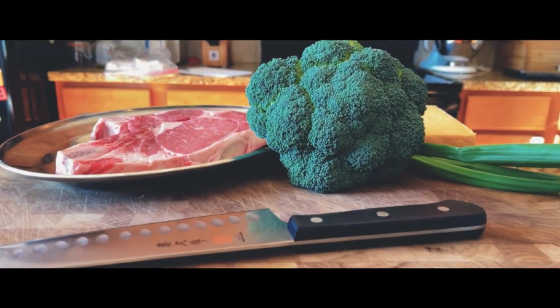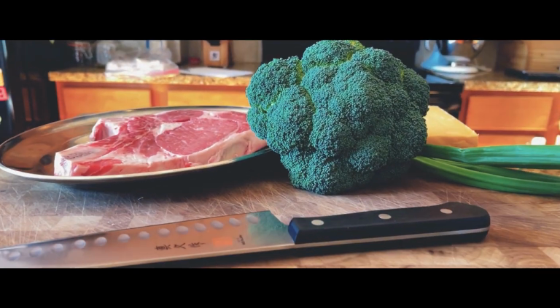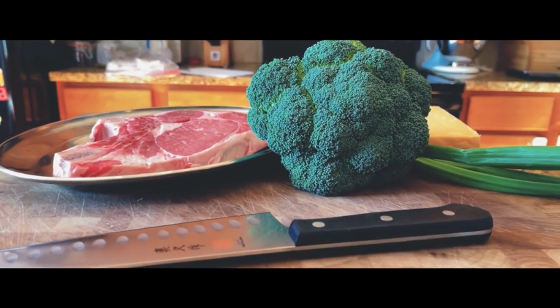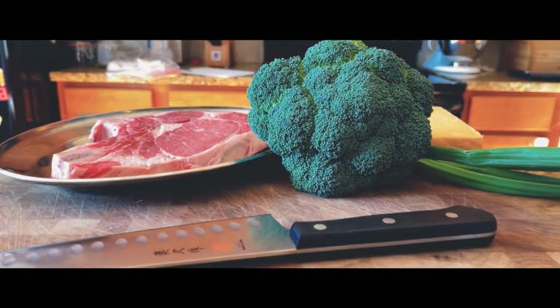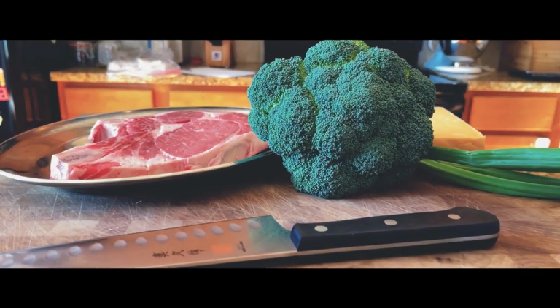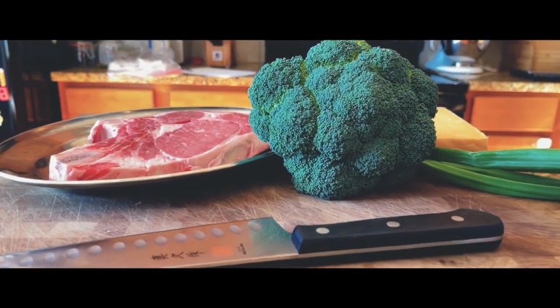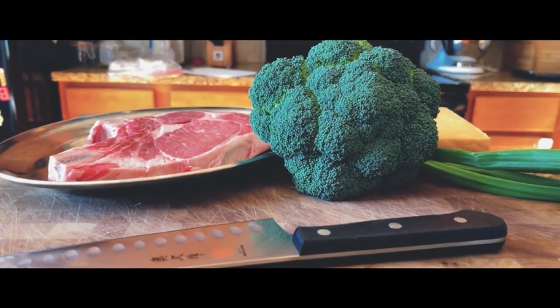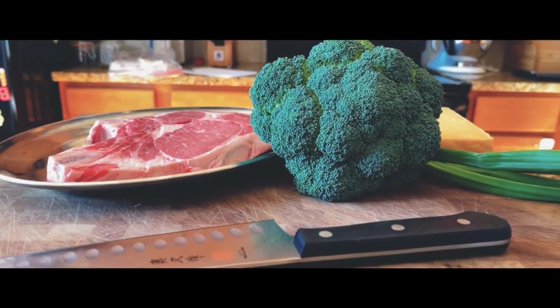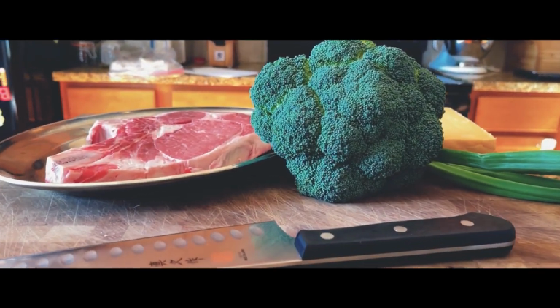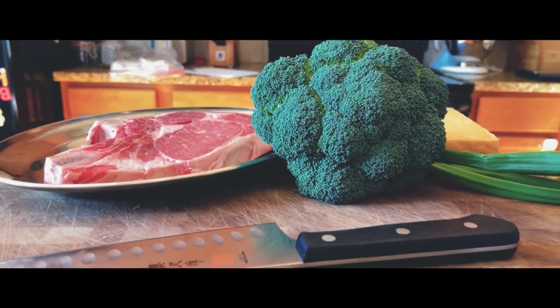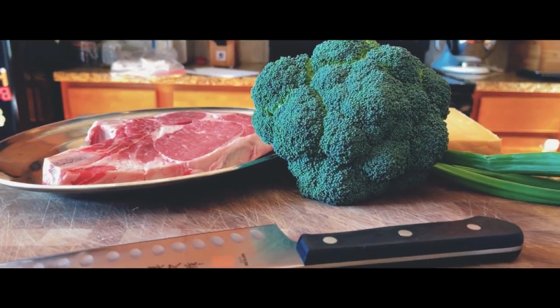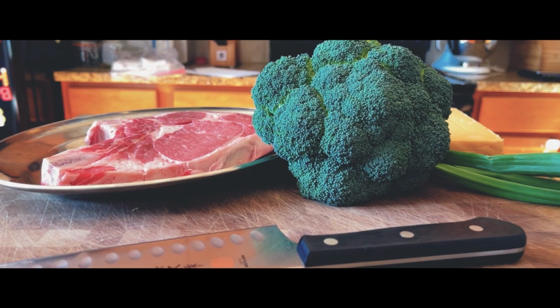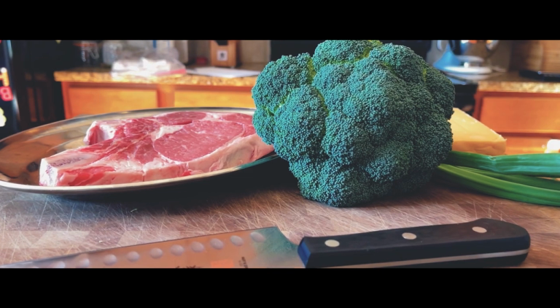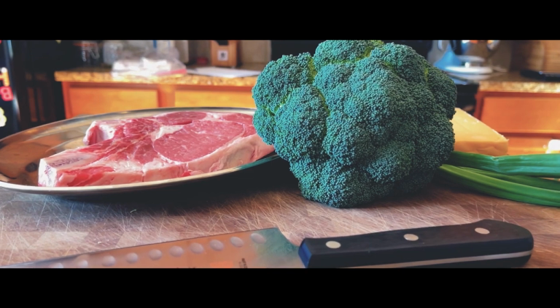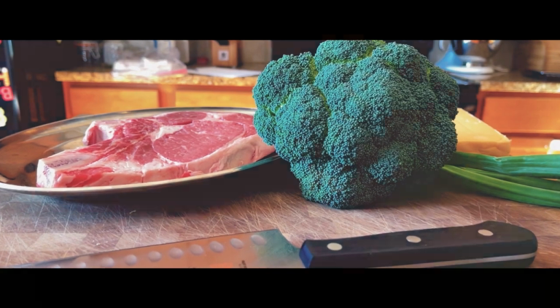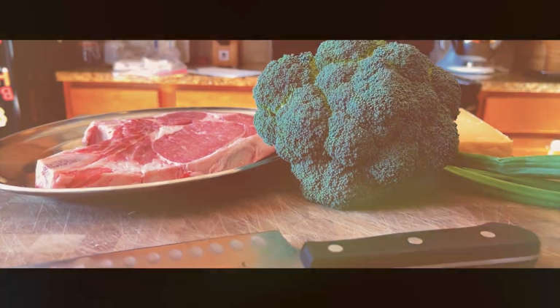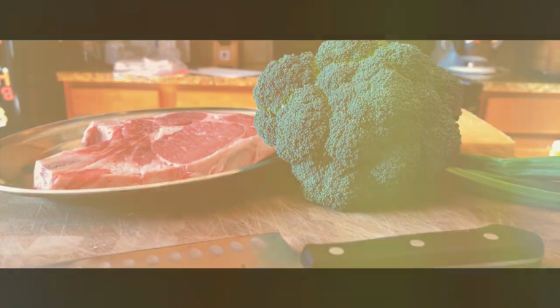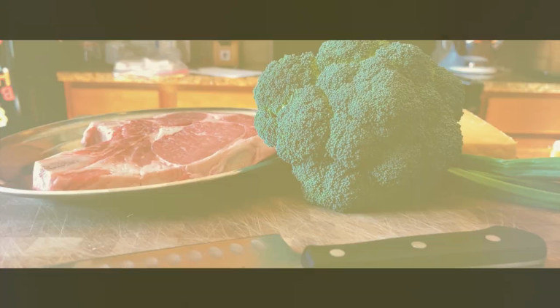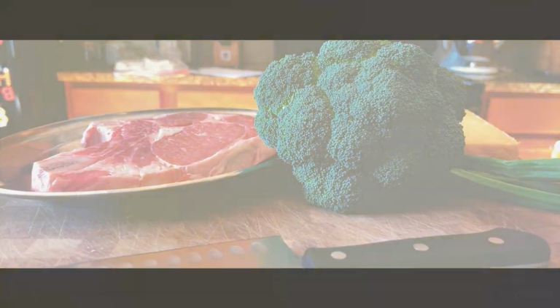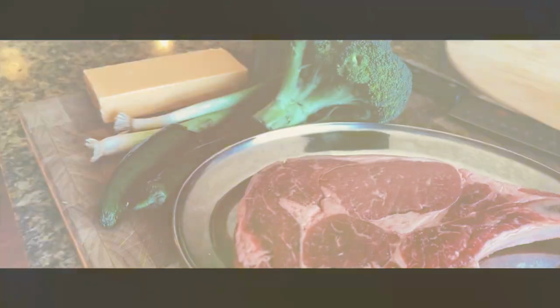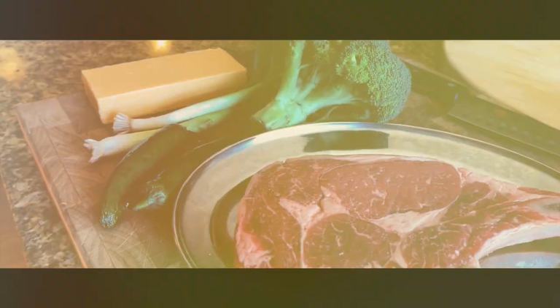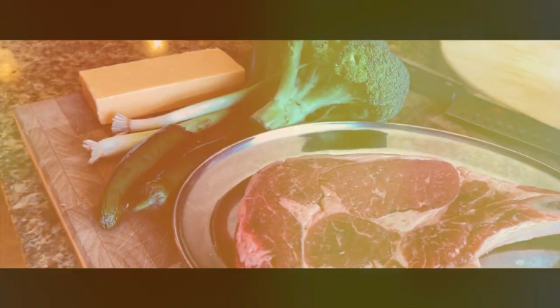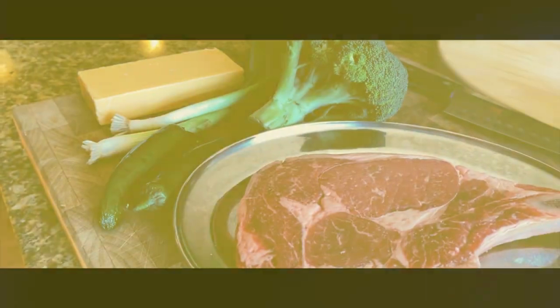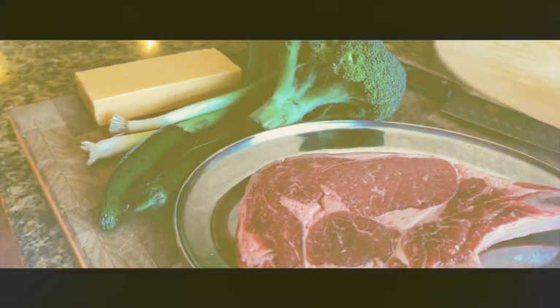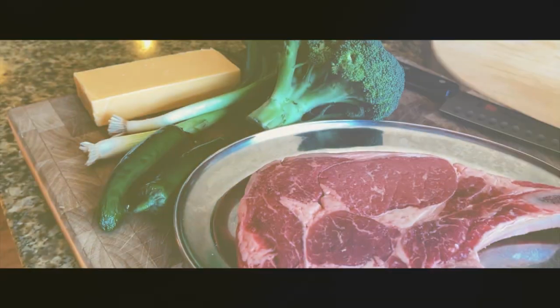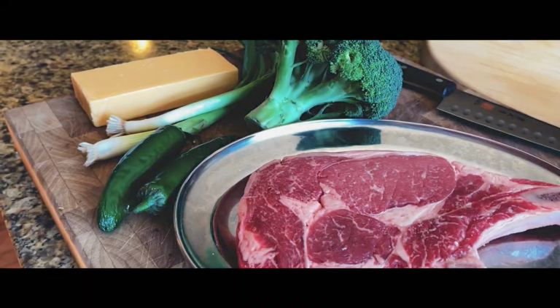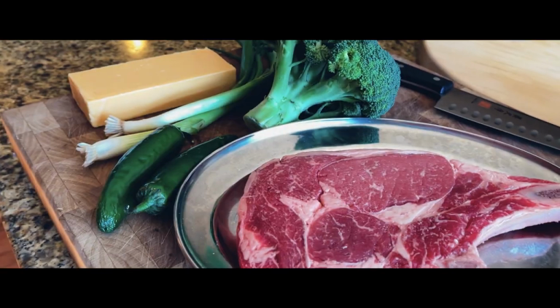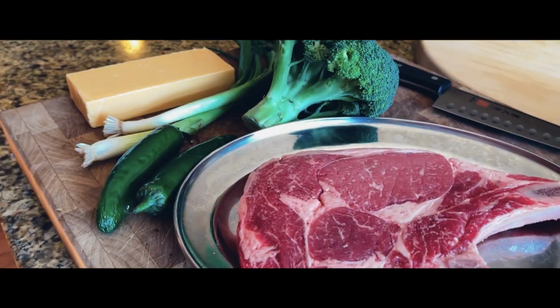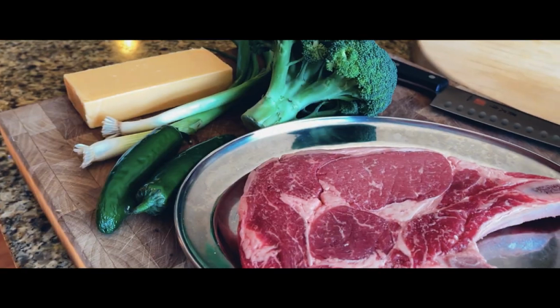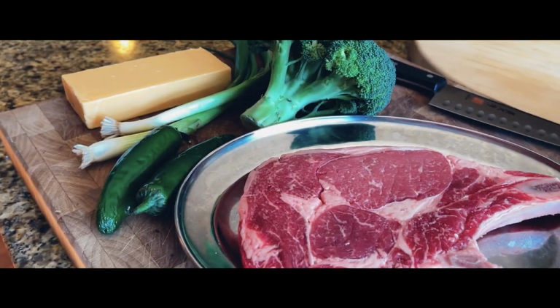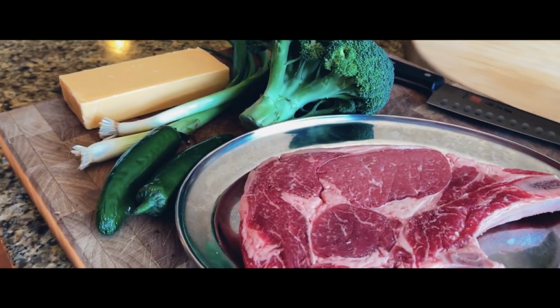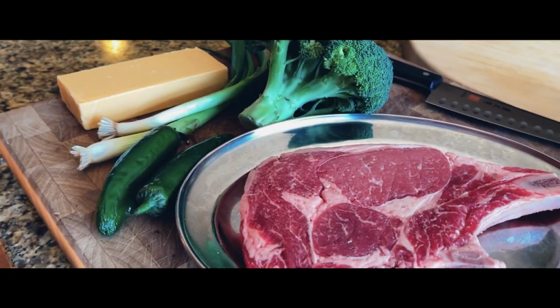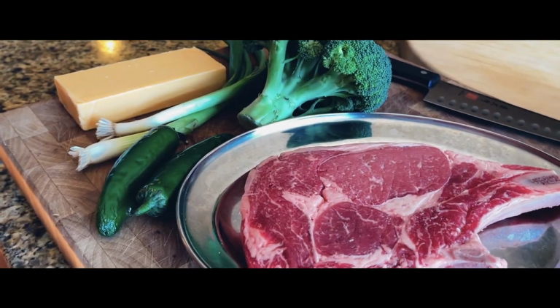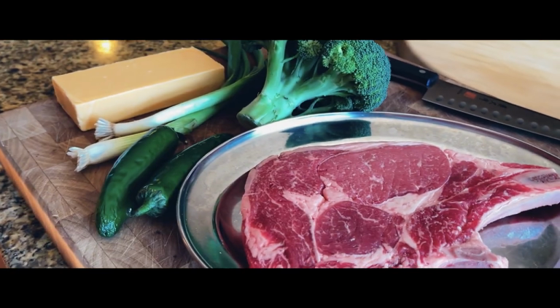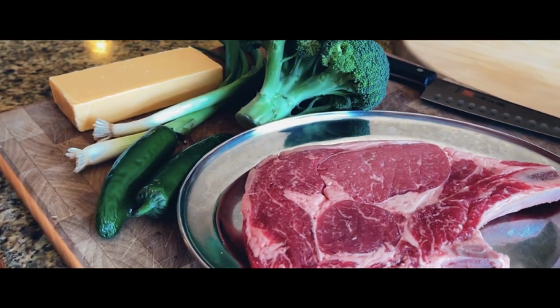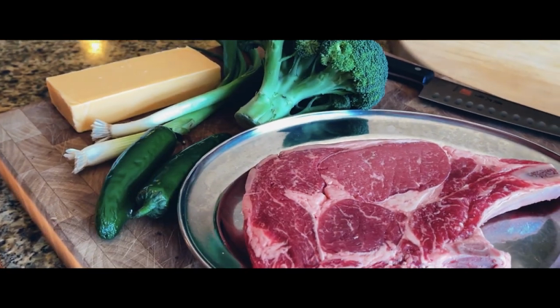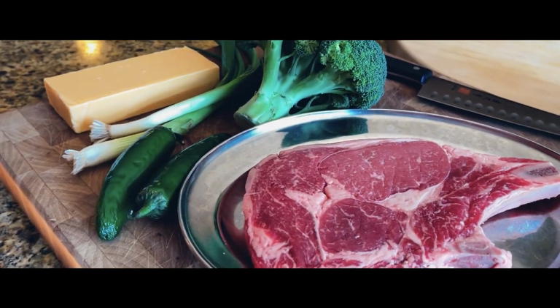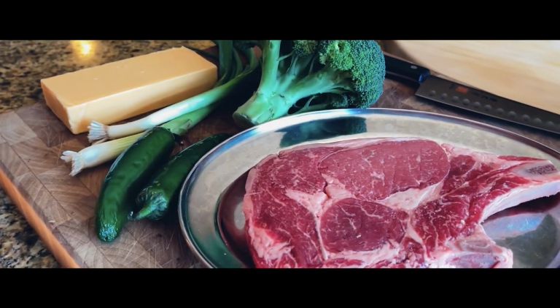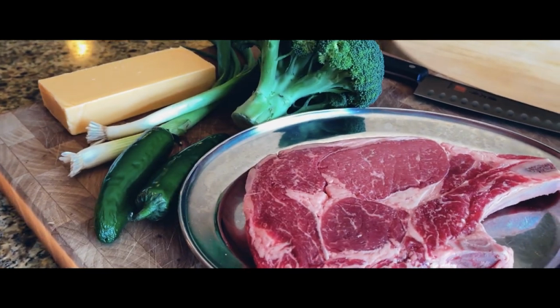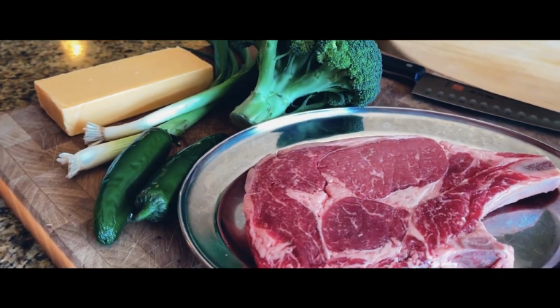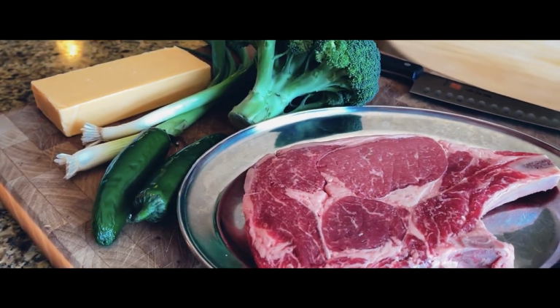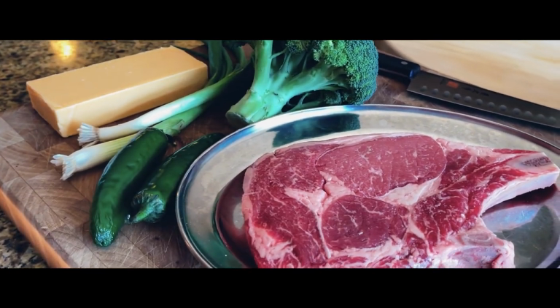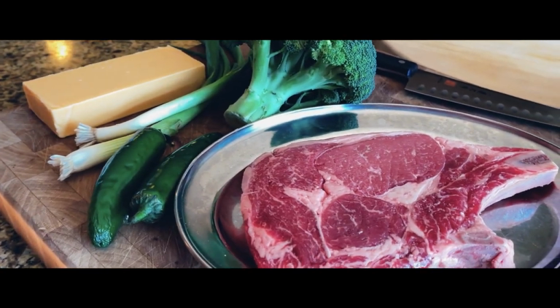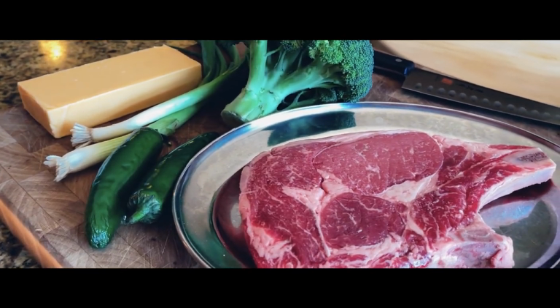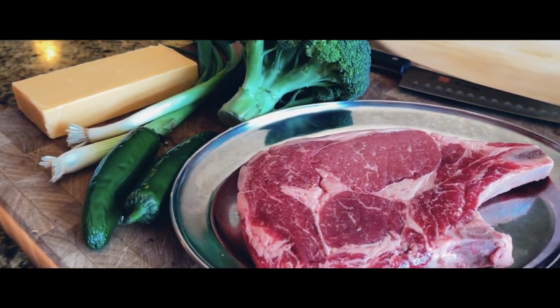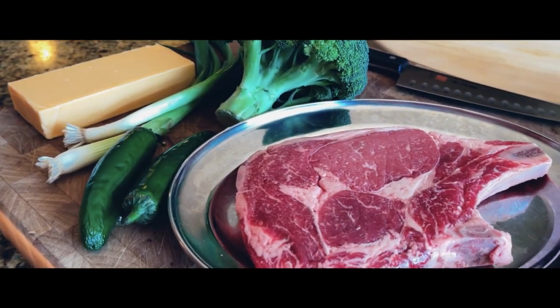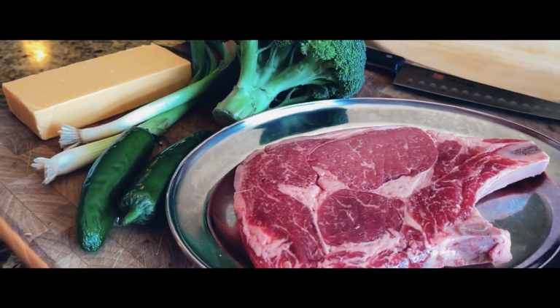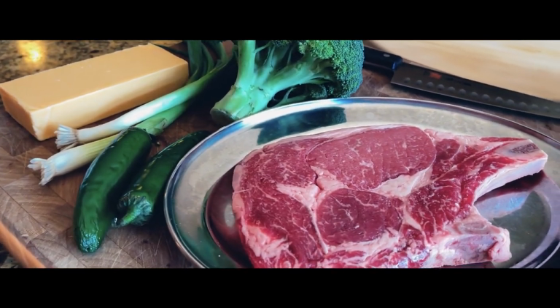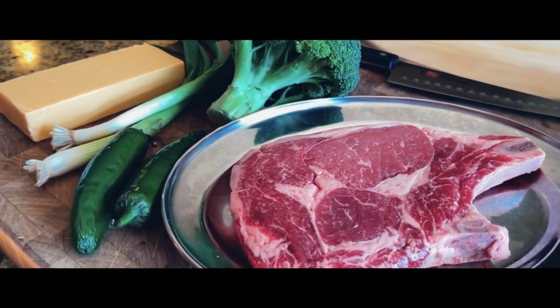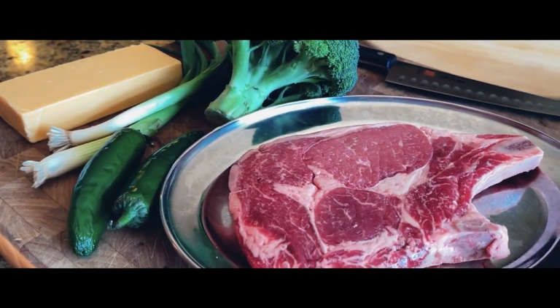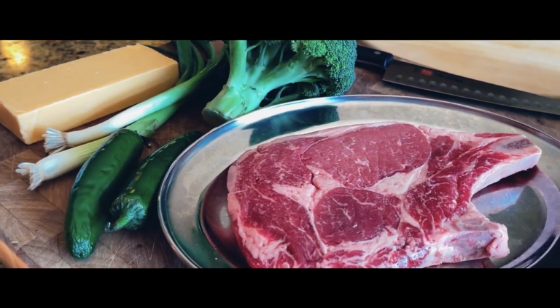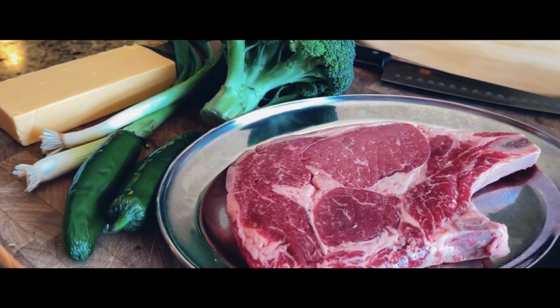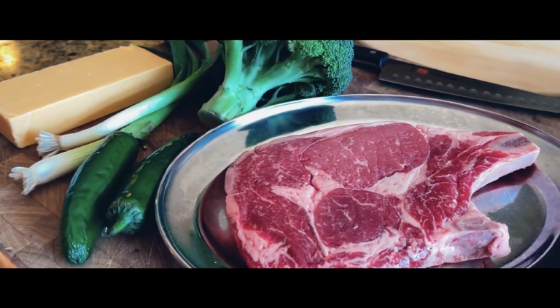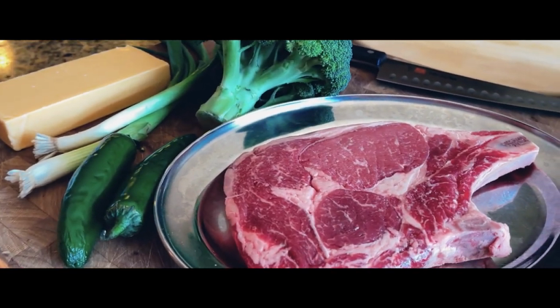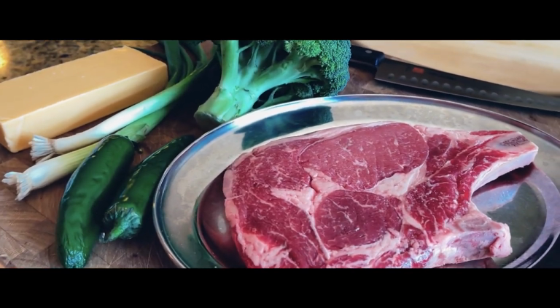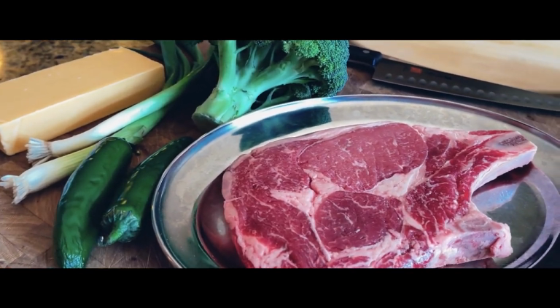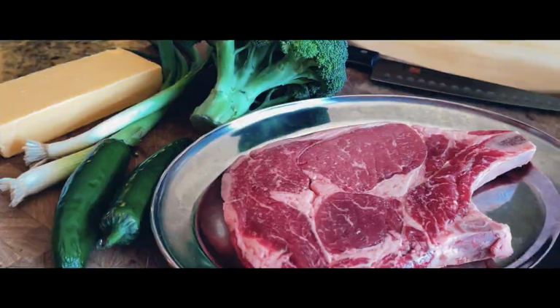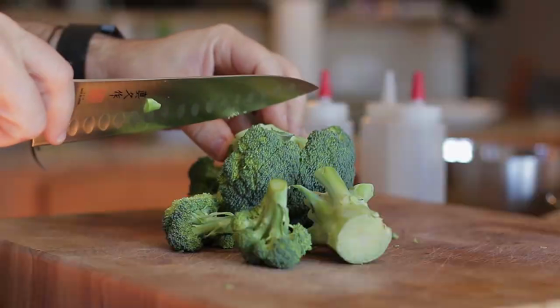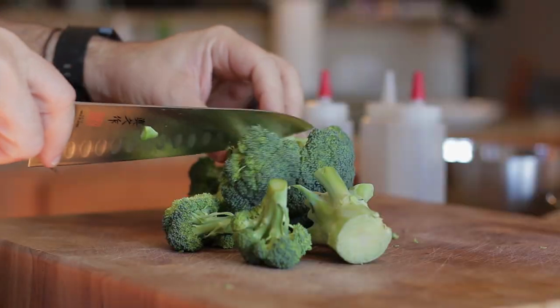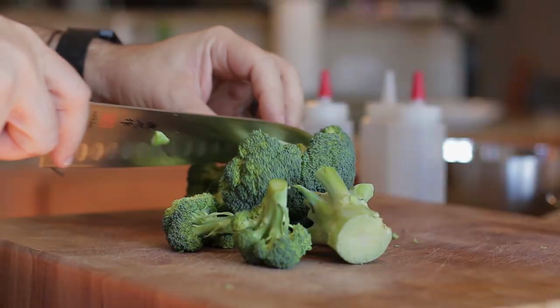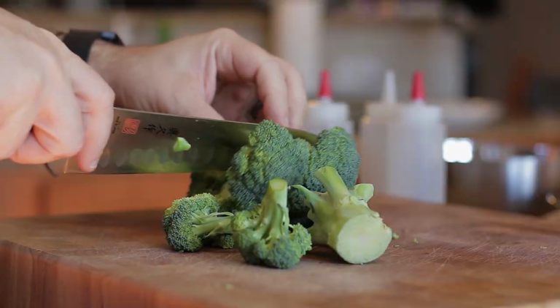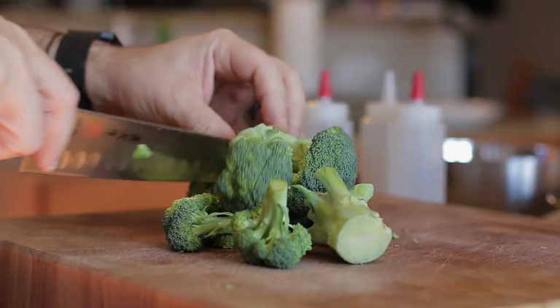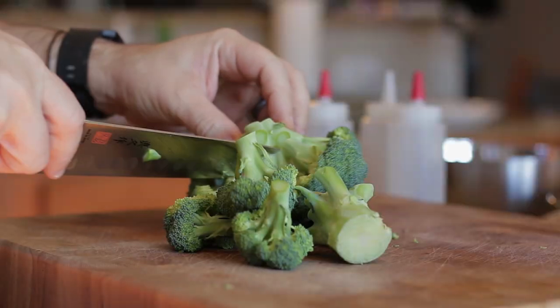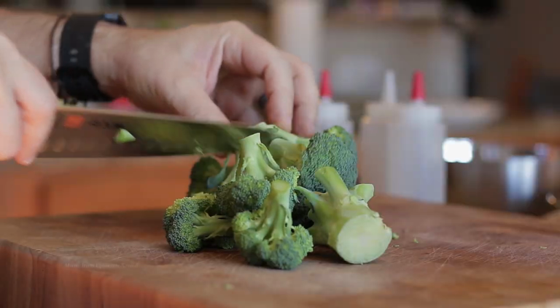Today I'll be making a delicious roasted cheddar broccoli with a juicy steak, packed full of flavor, easy and quick to make.